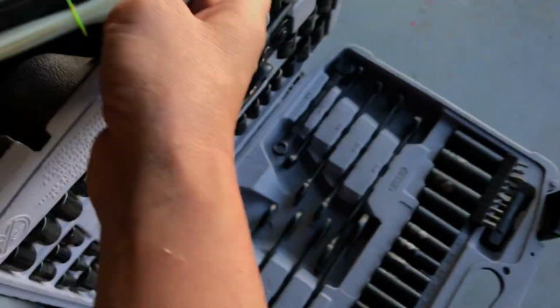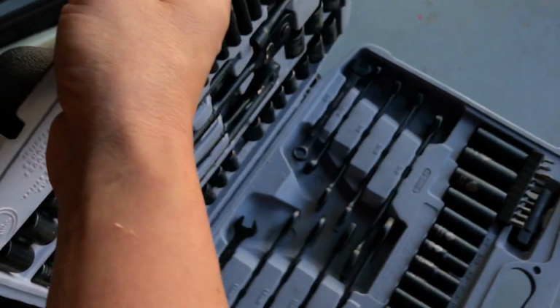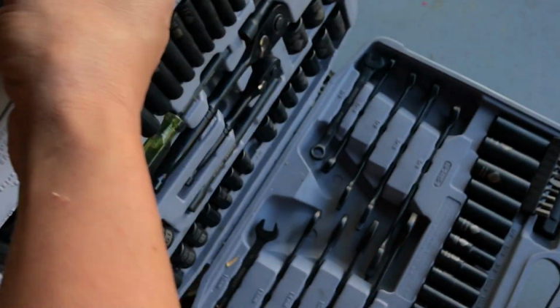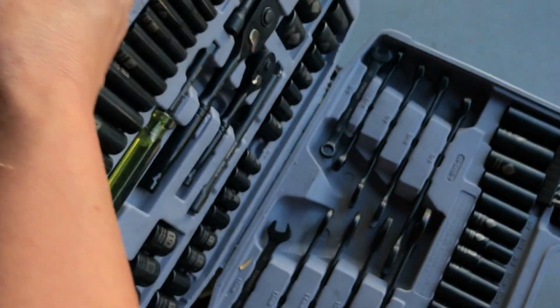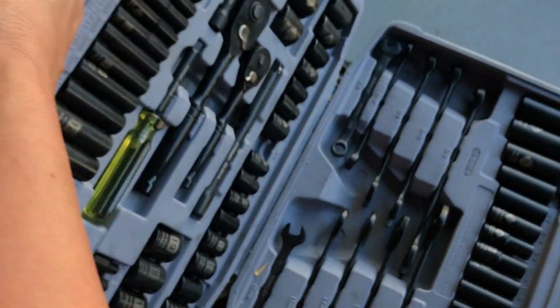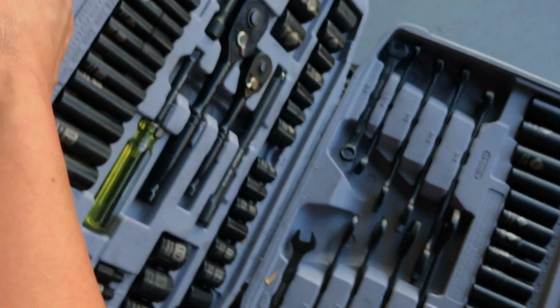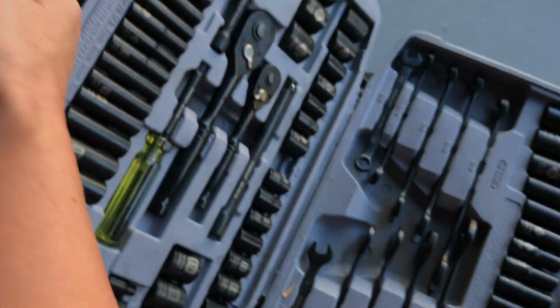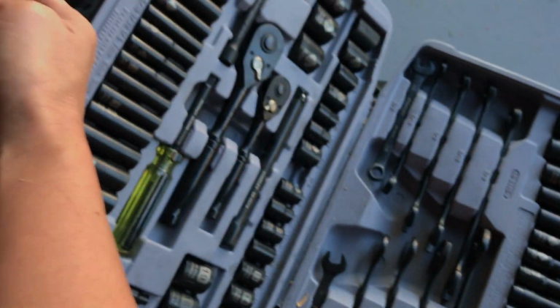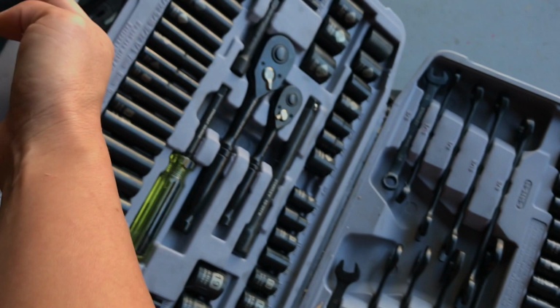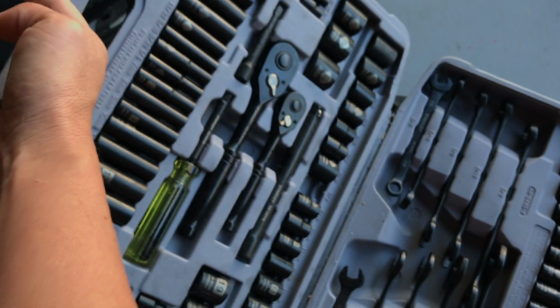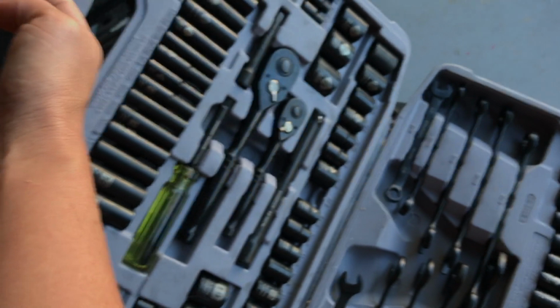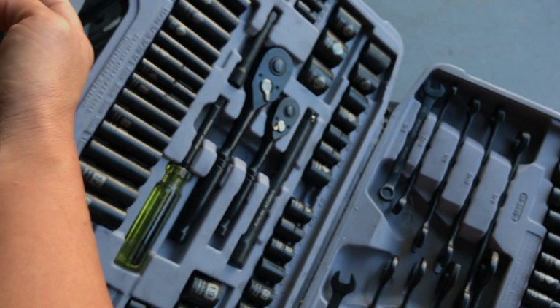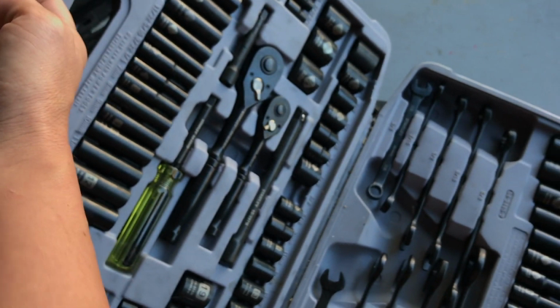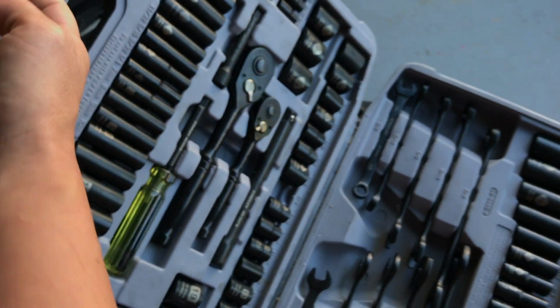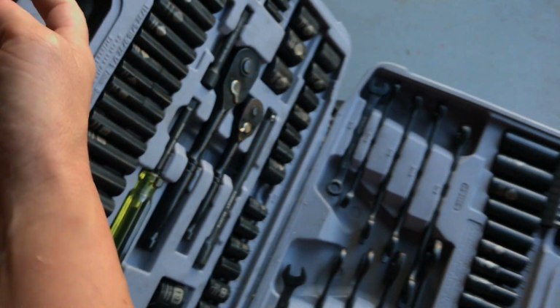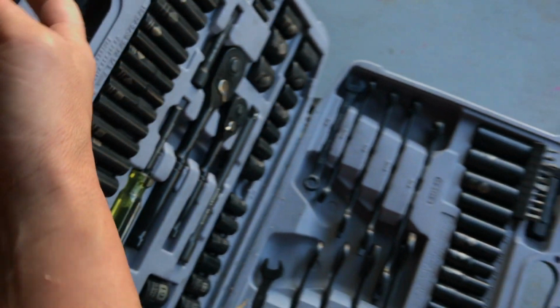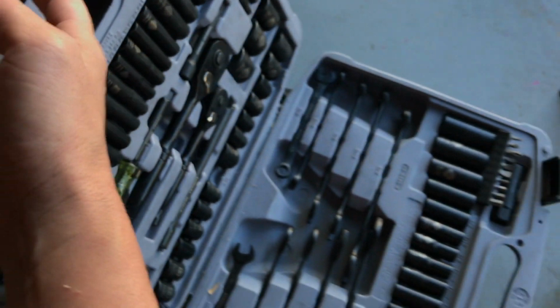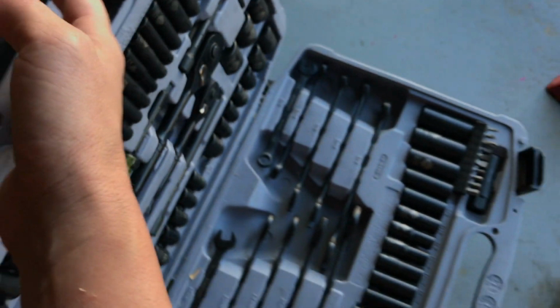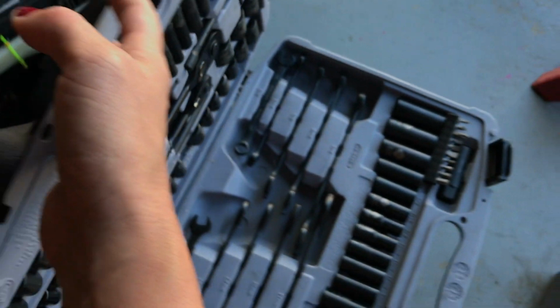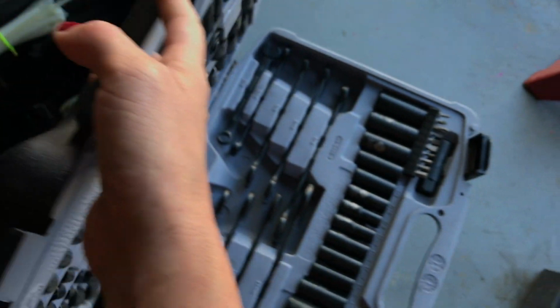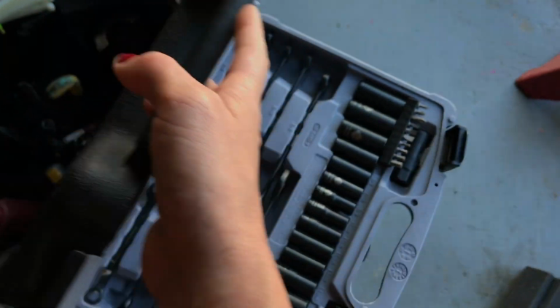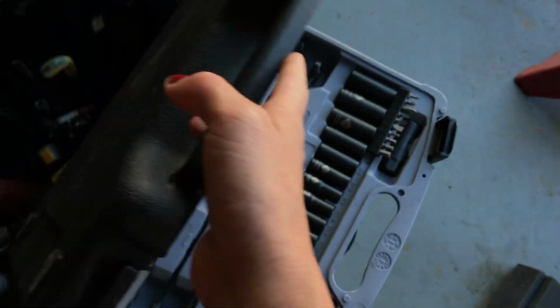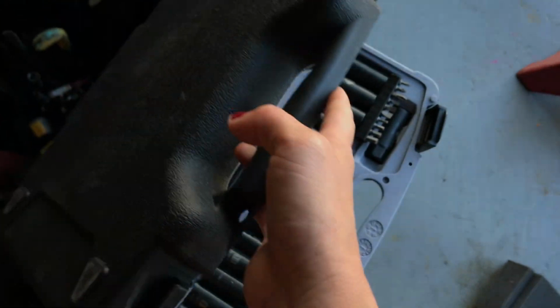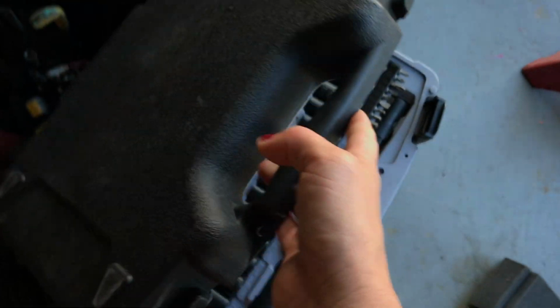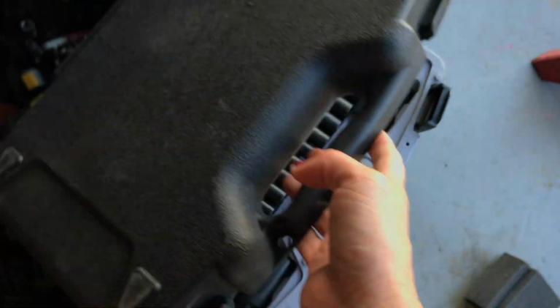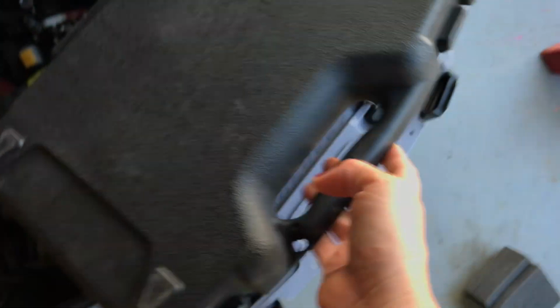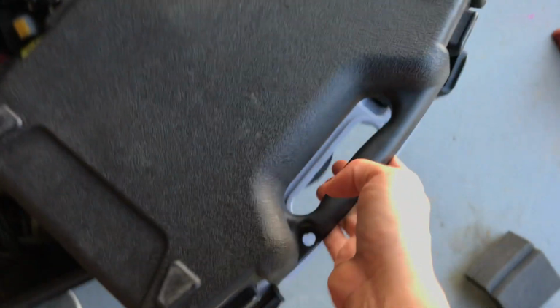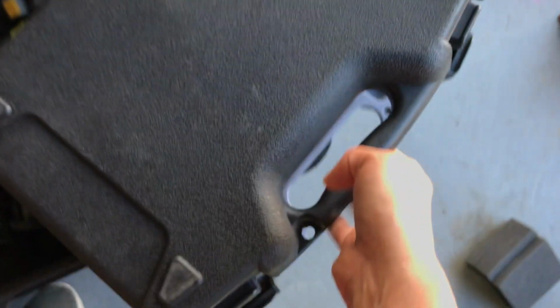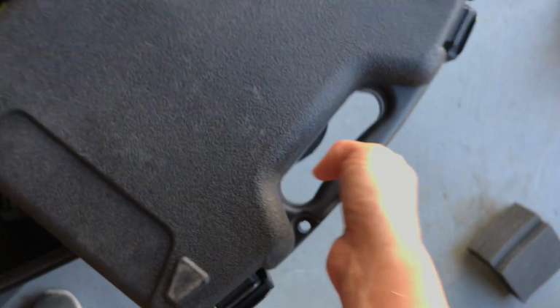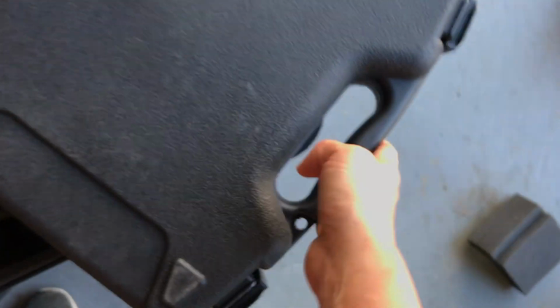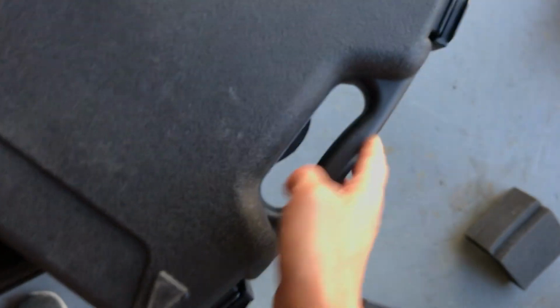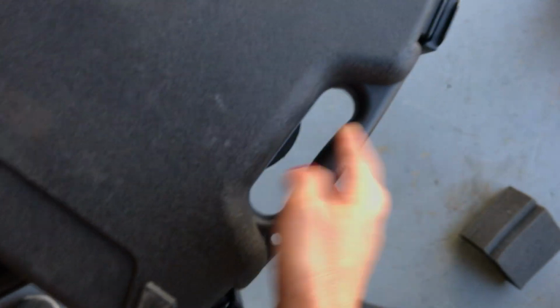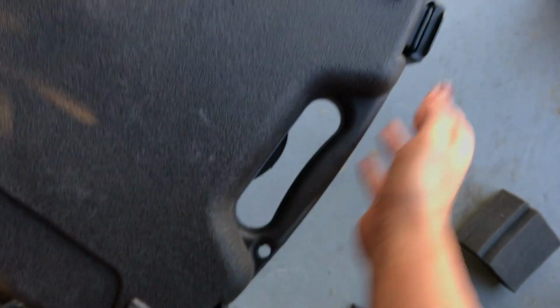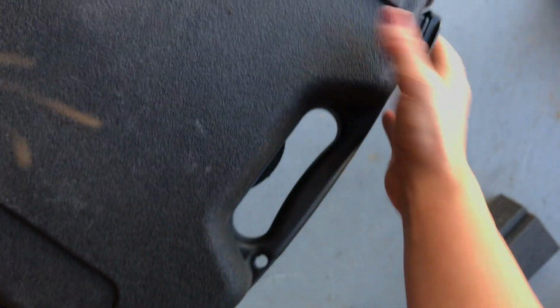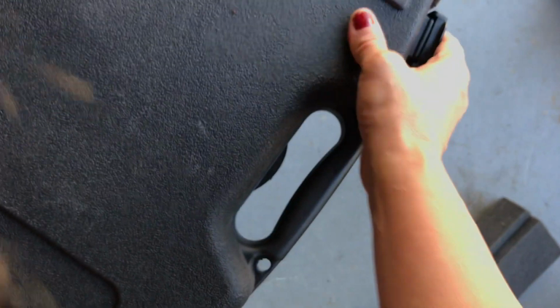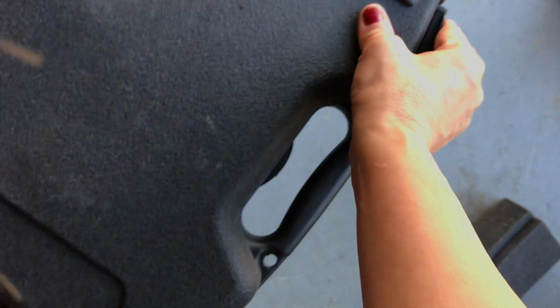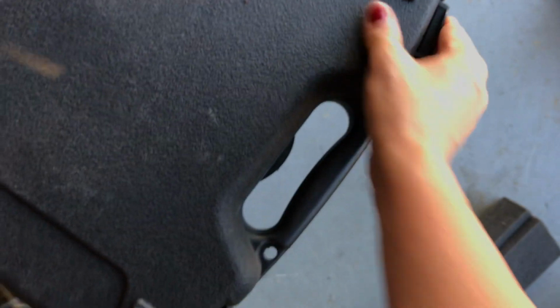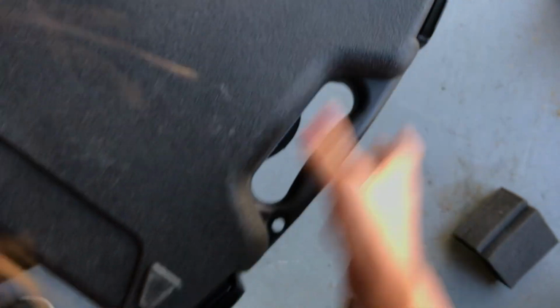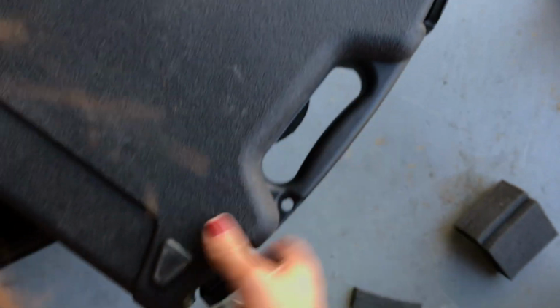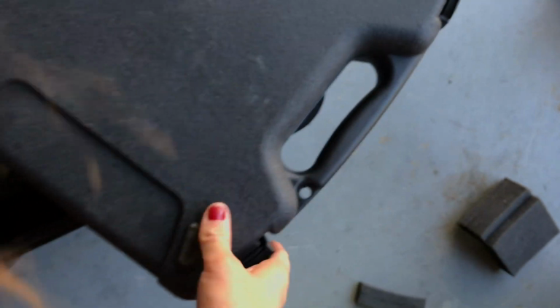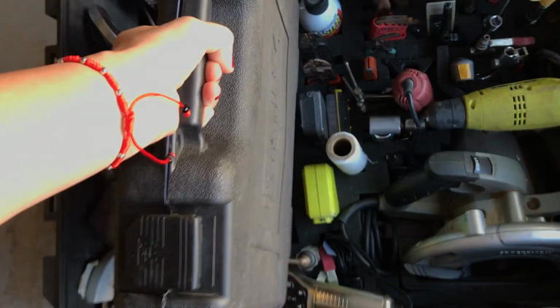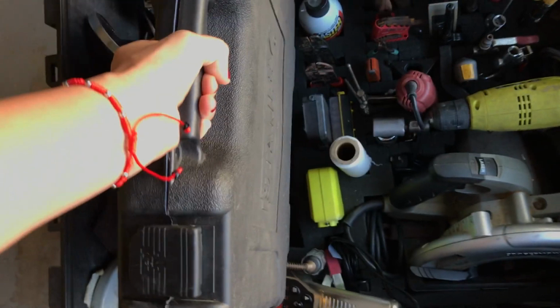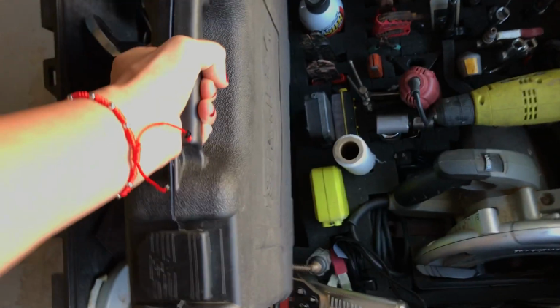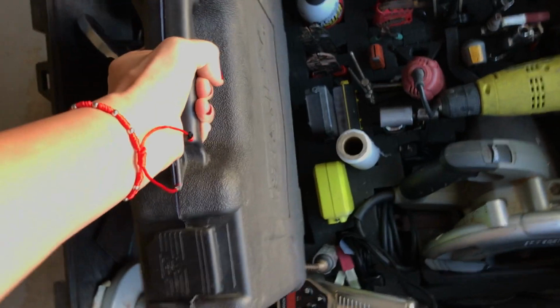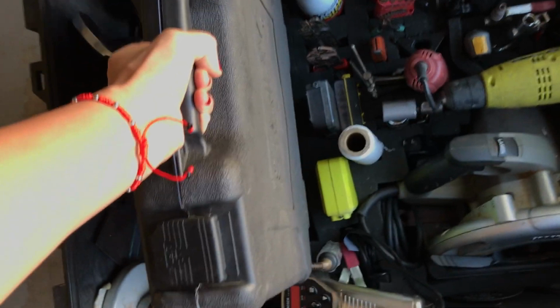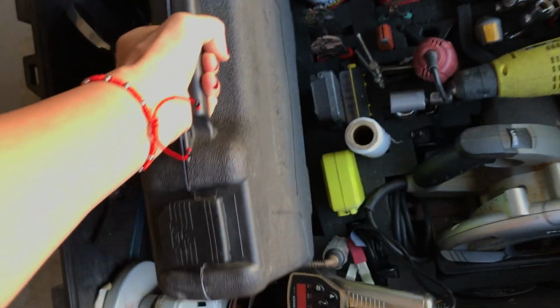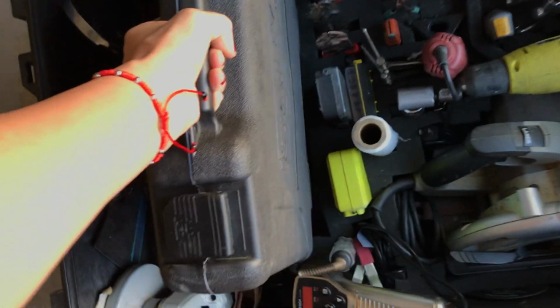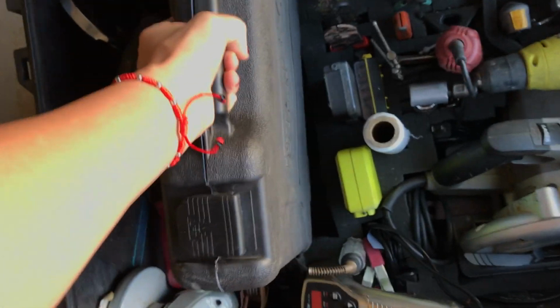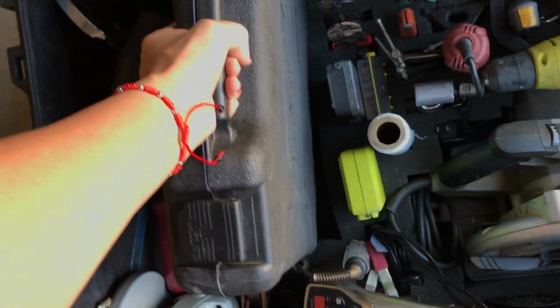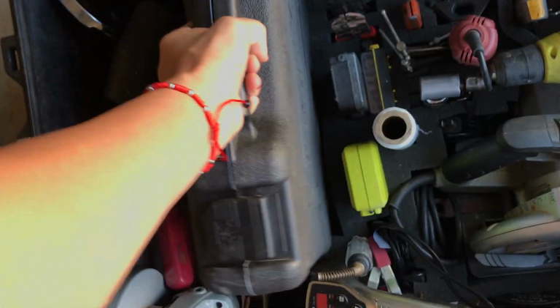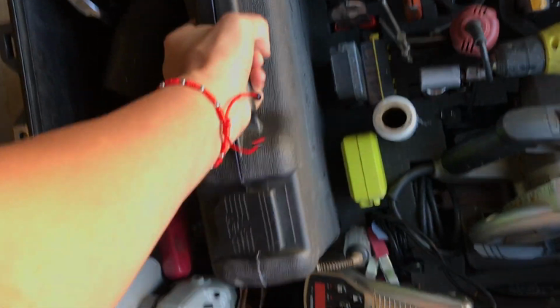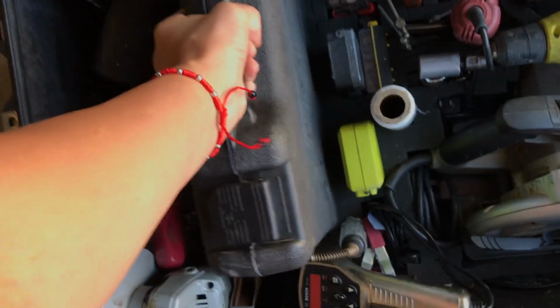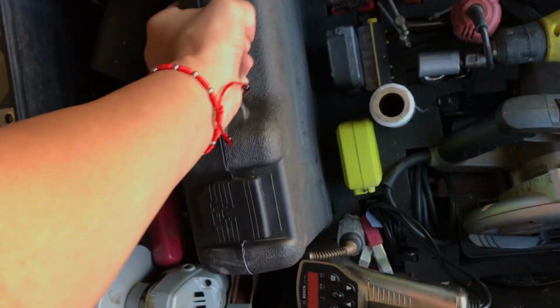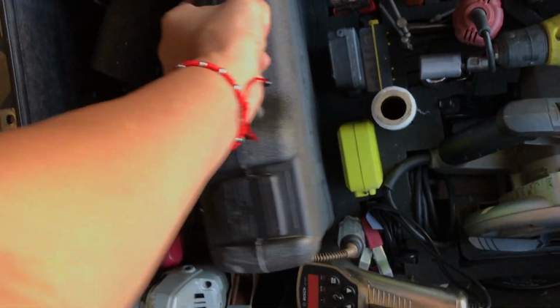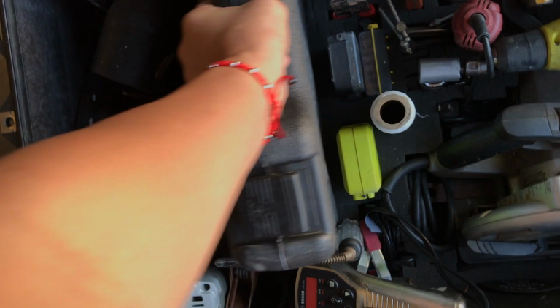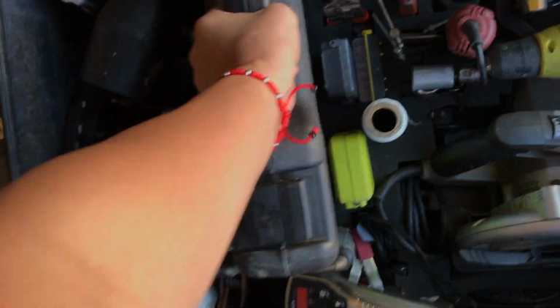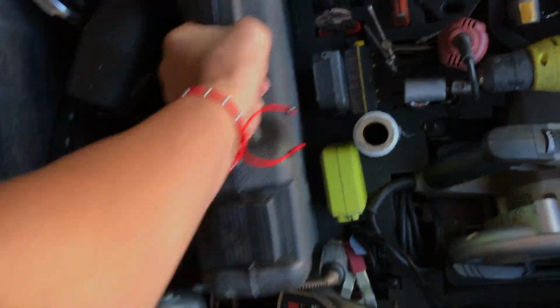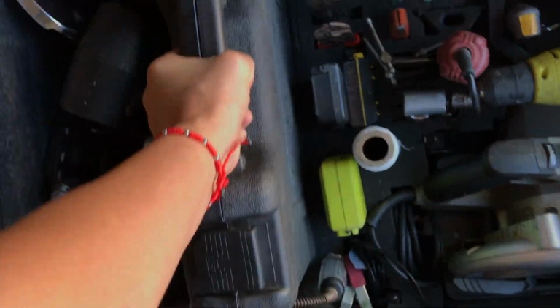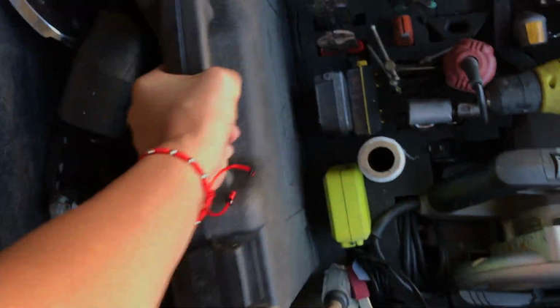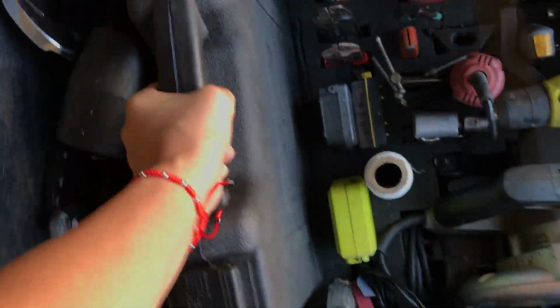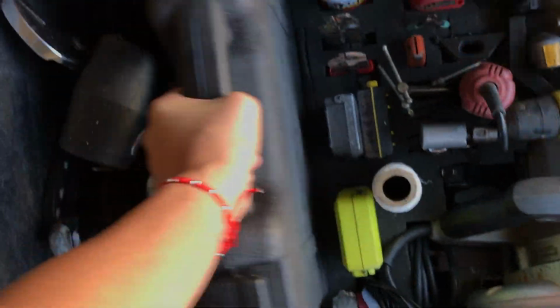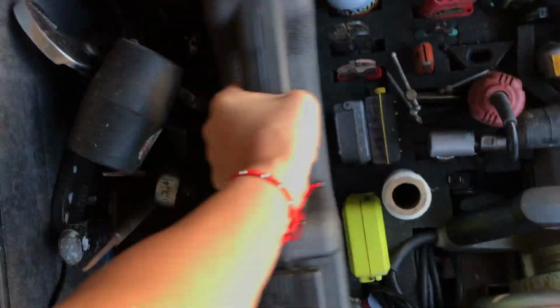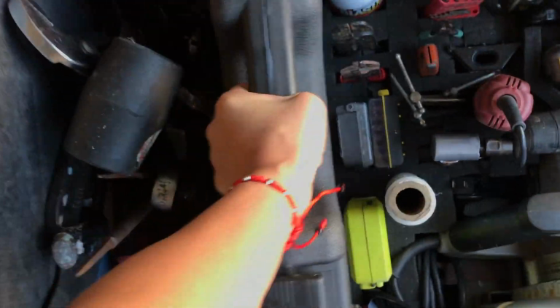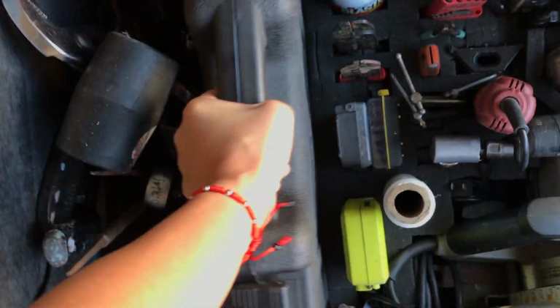I keep sockets in here because my brother got this for me, which is really cool. Instead of having a little box full of sockets, this can just go right back into the slot.